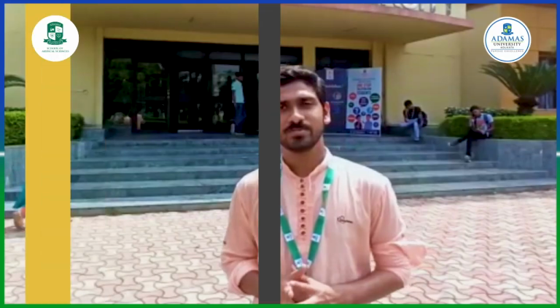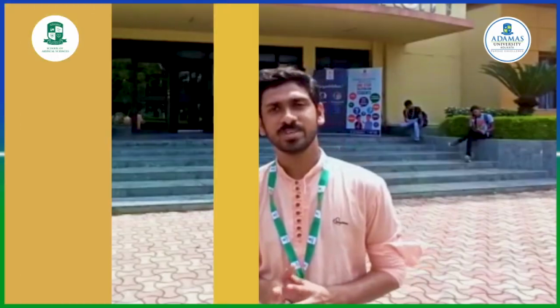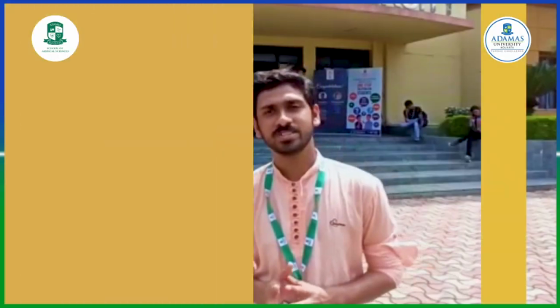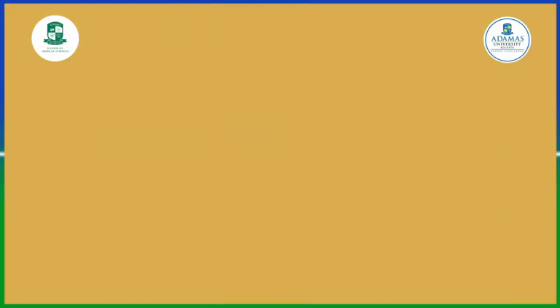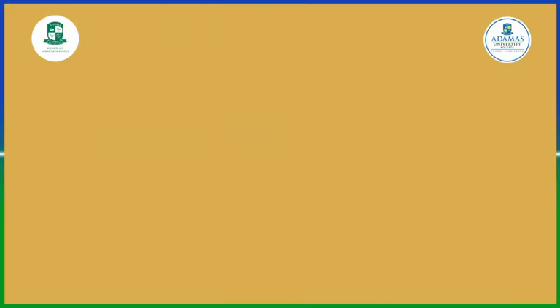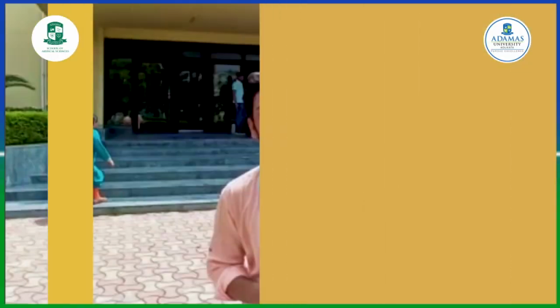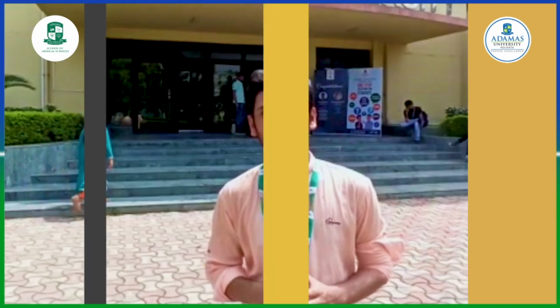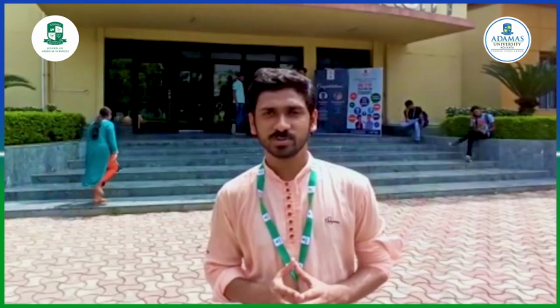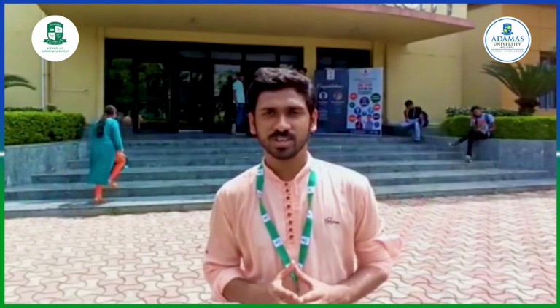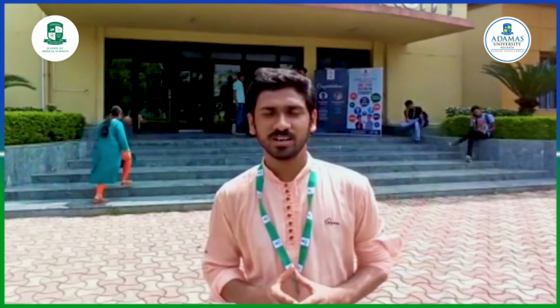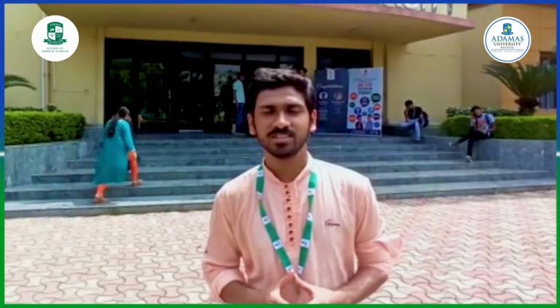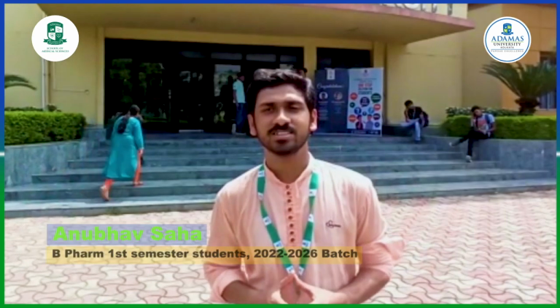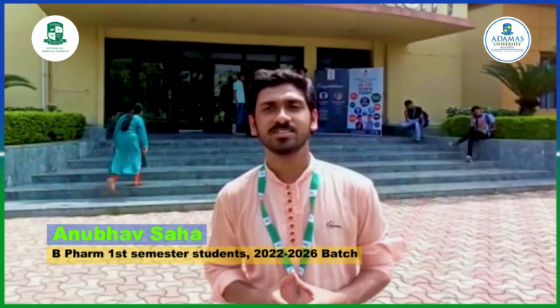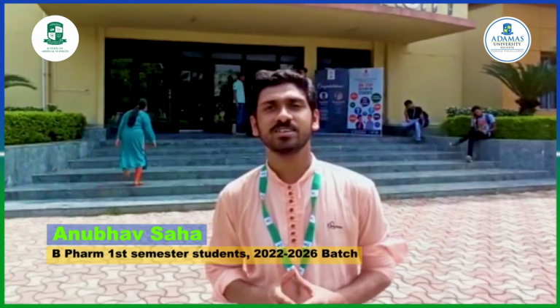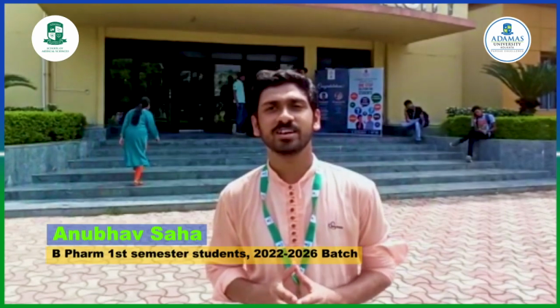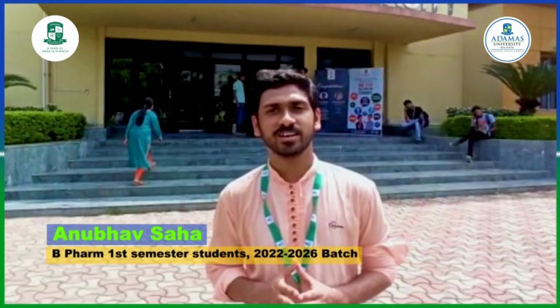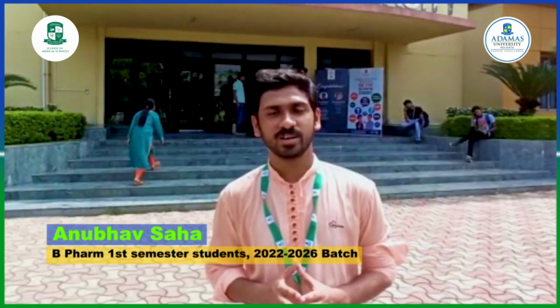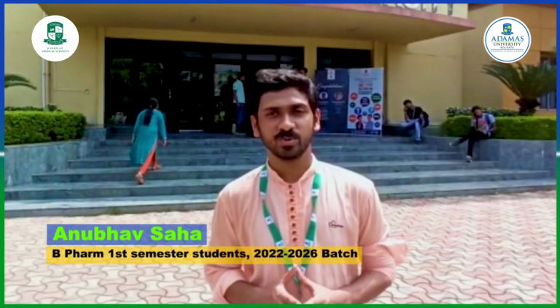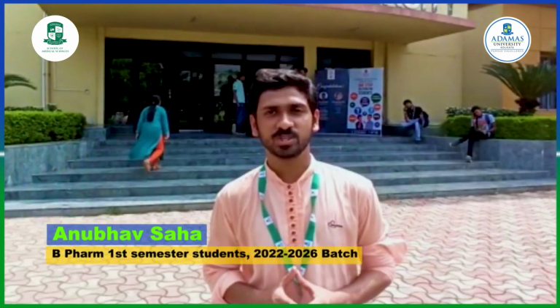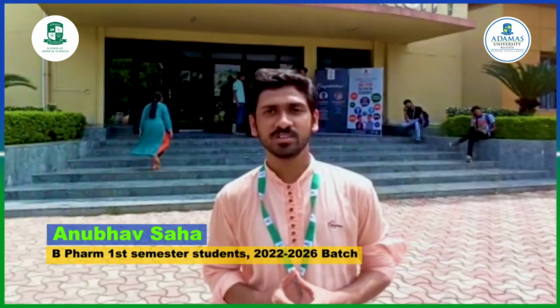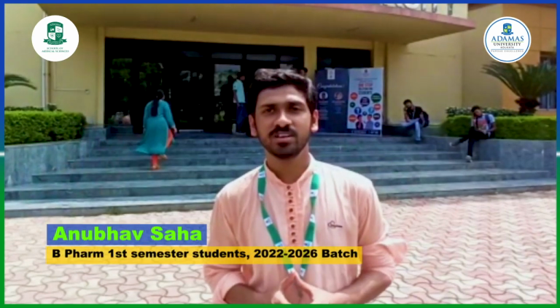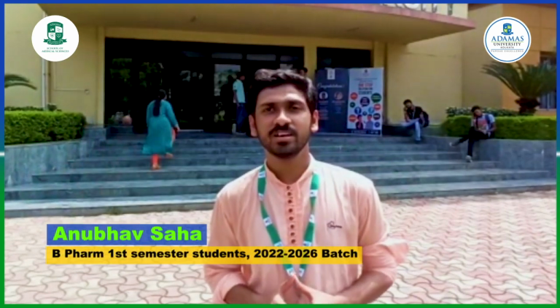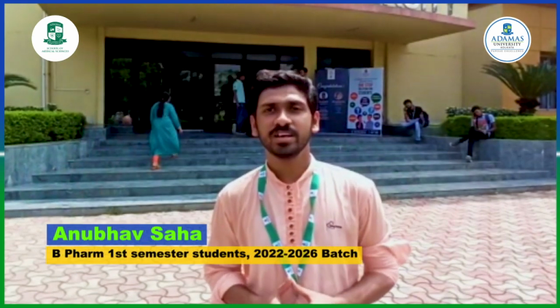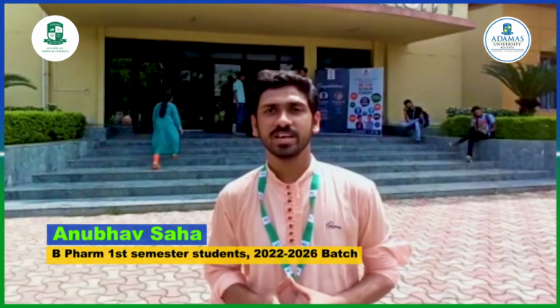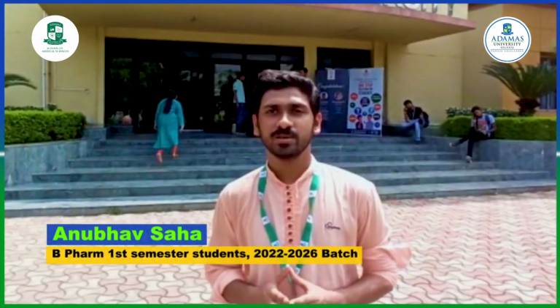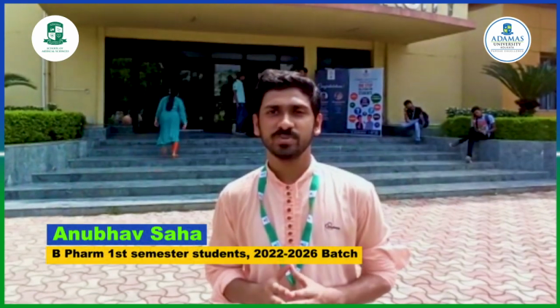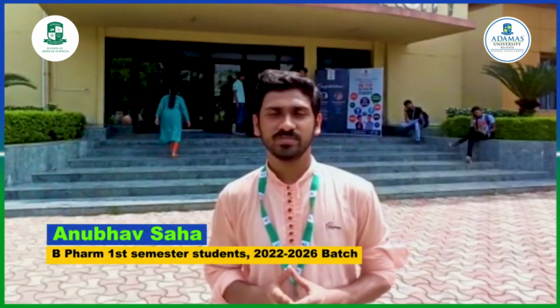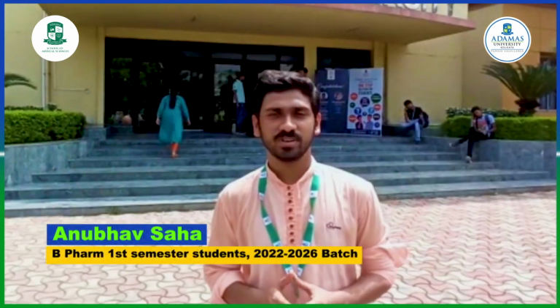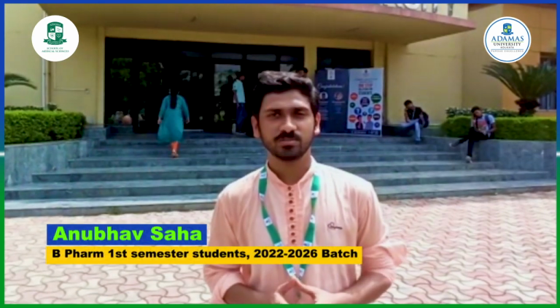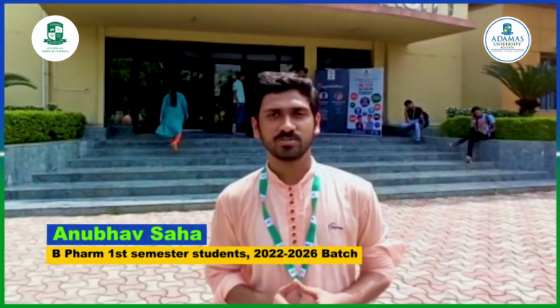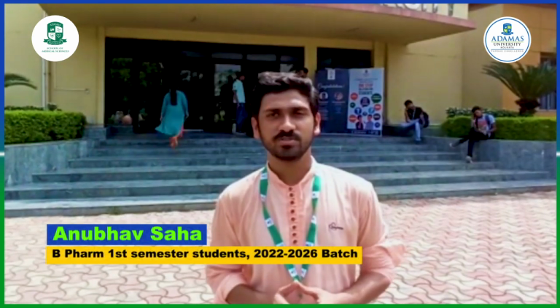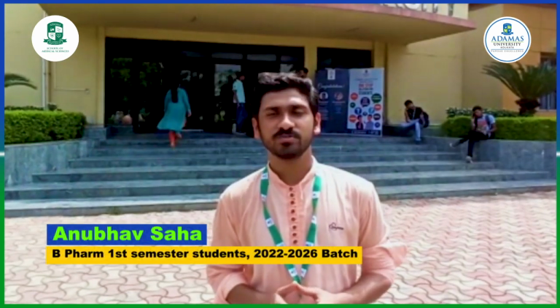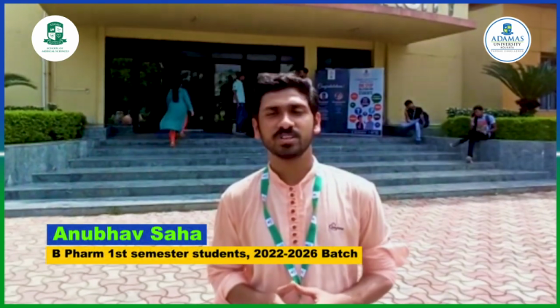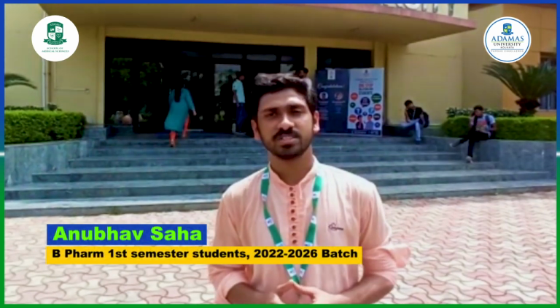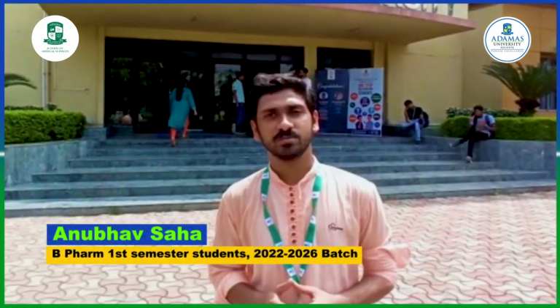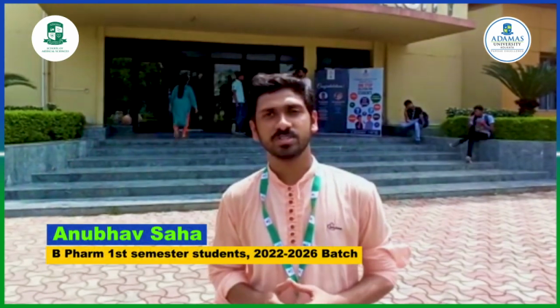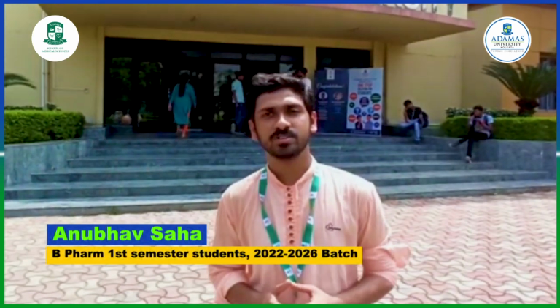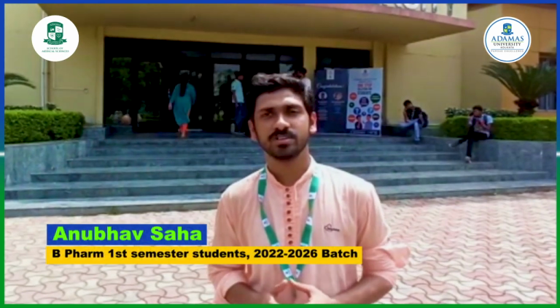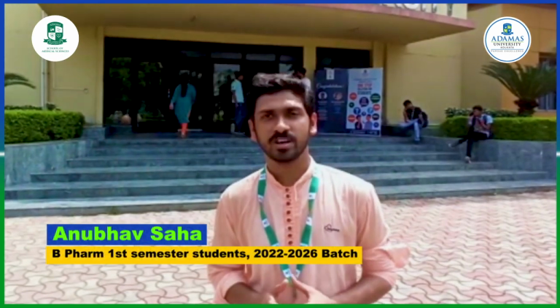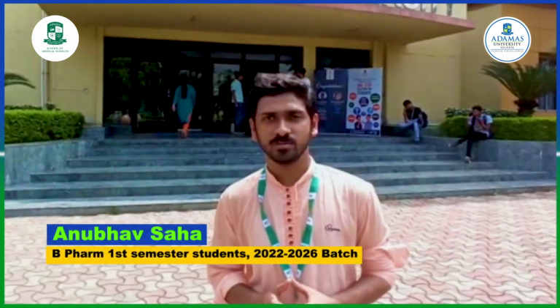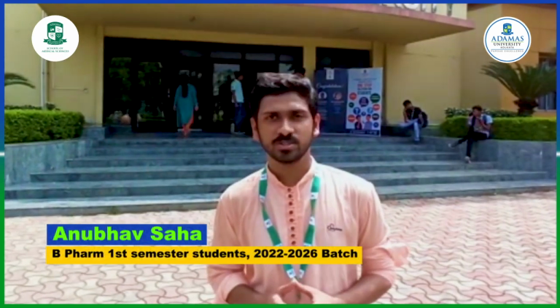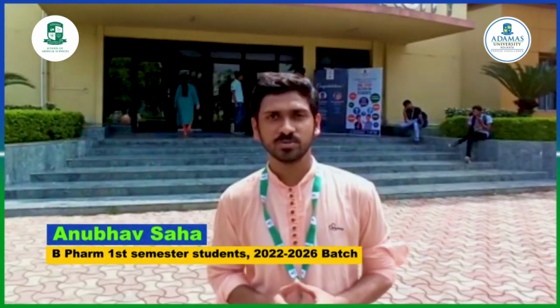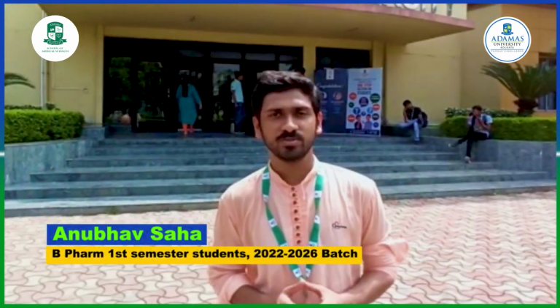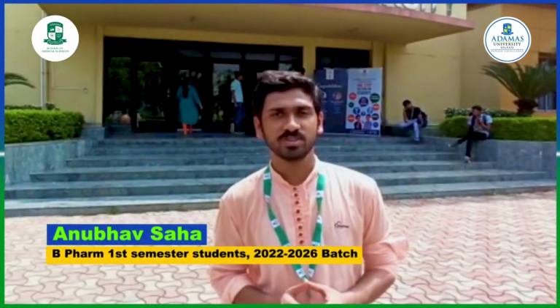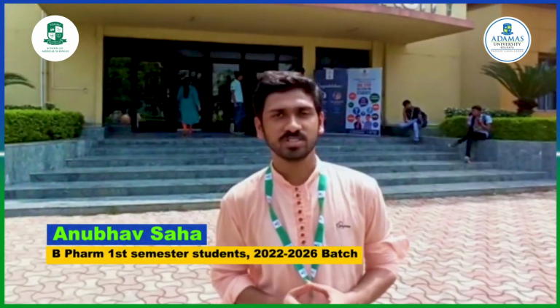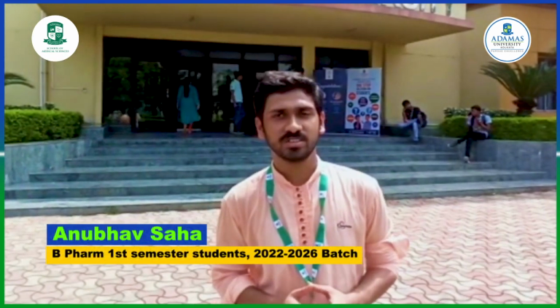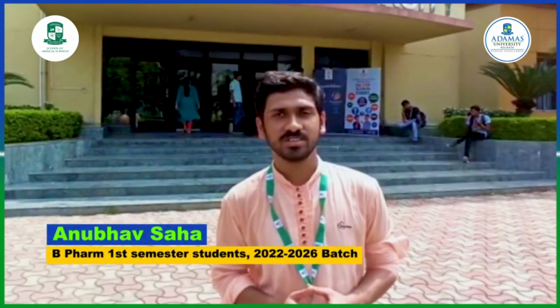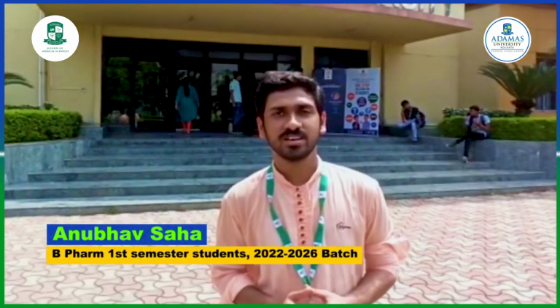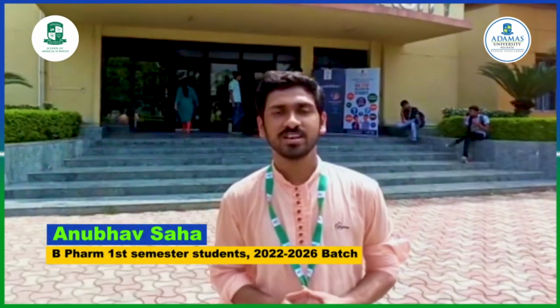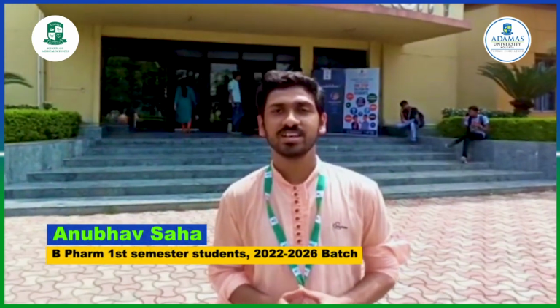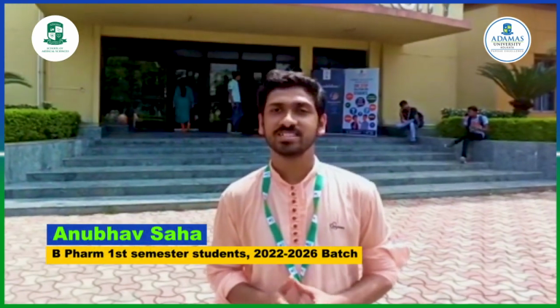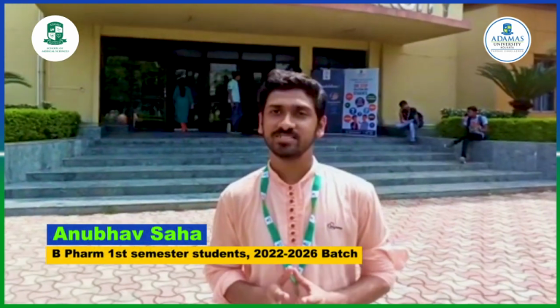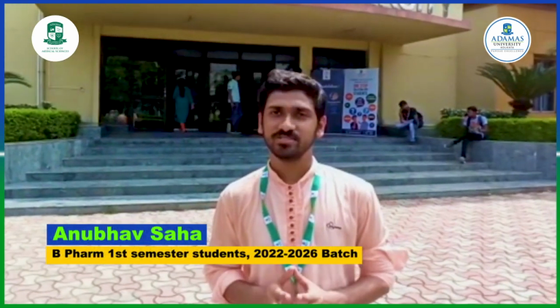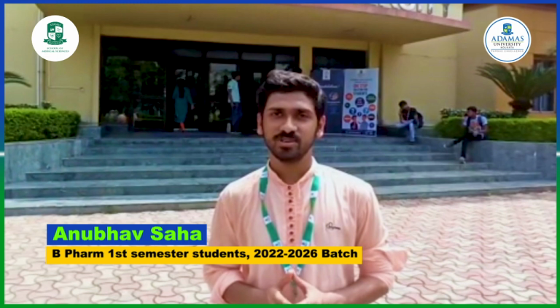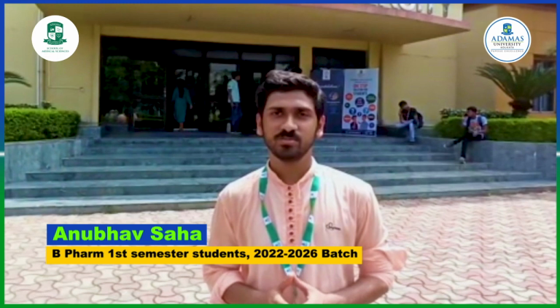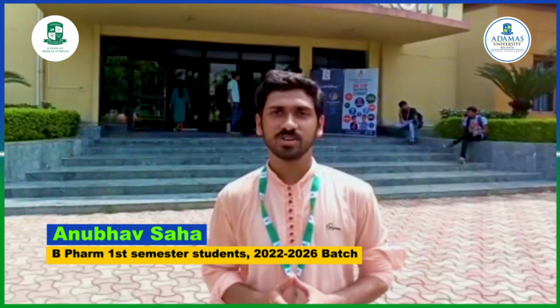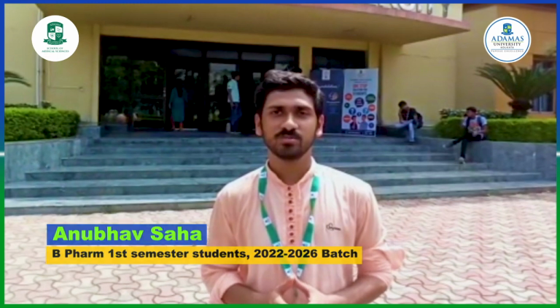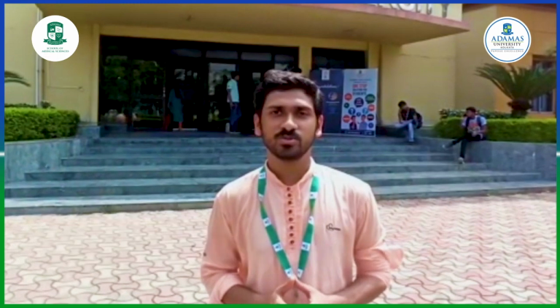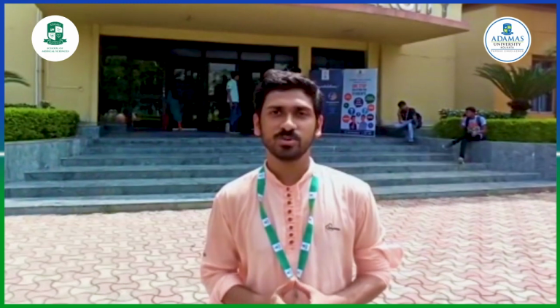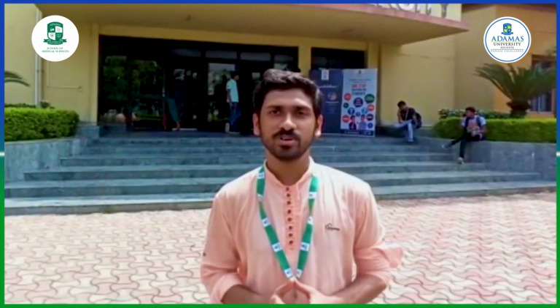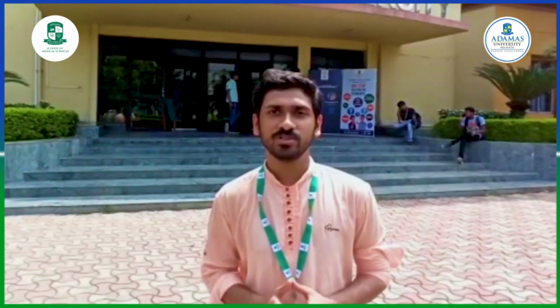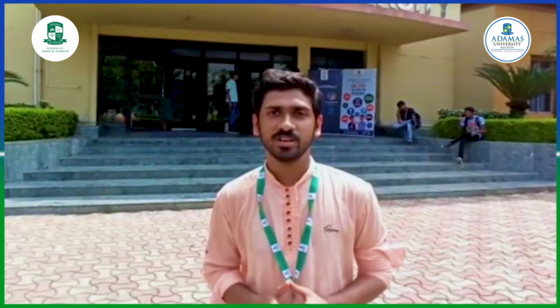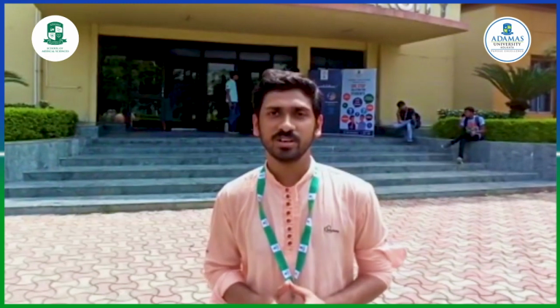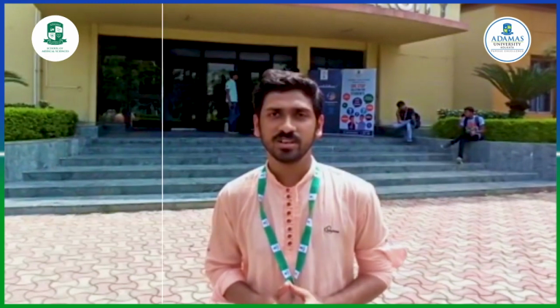I am Wanubab Shahar, recently admitted to the B.Pharmacy program in the first semester at Adamas University. It is a dream come true in reality.